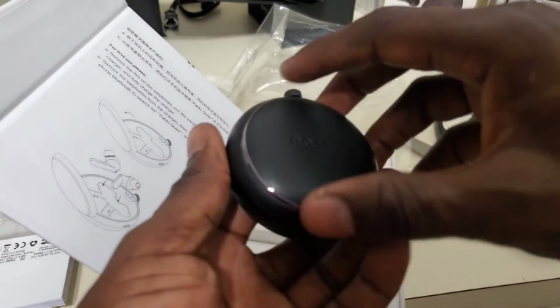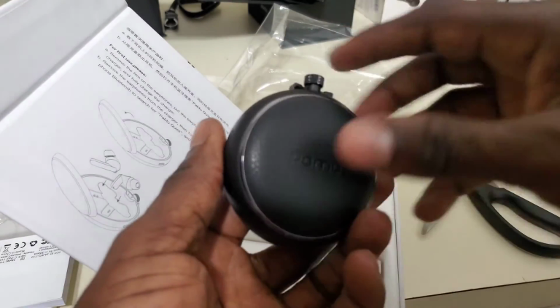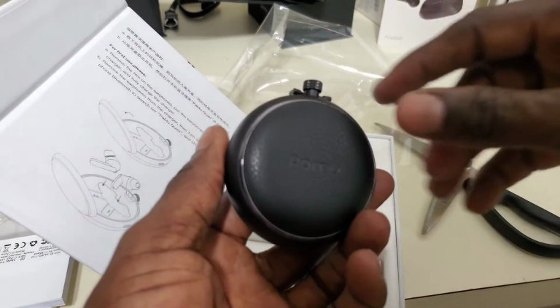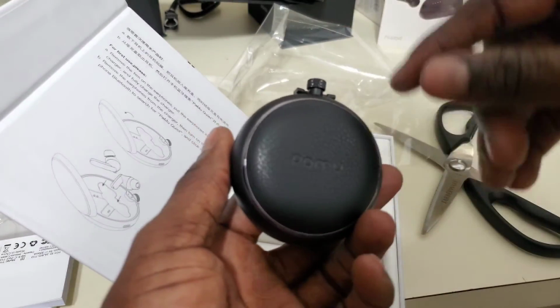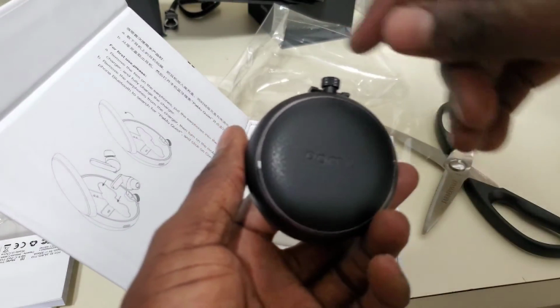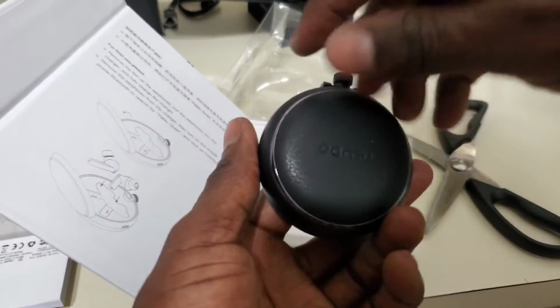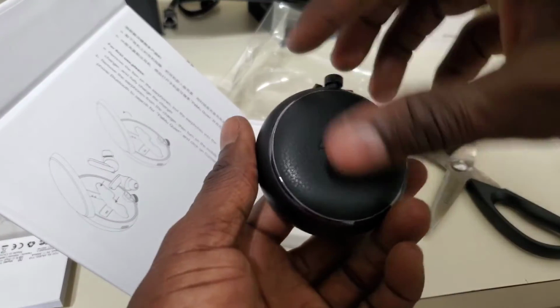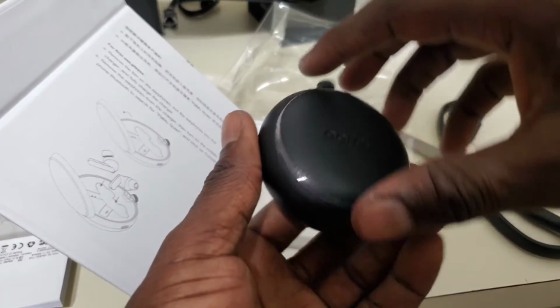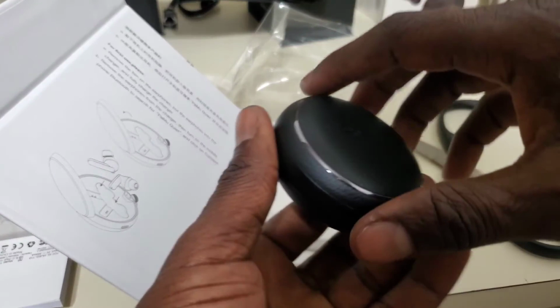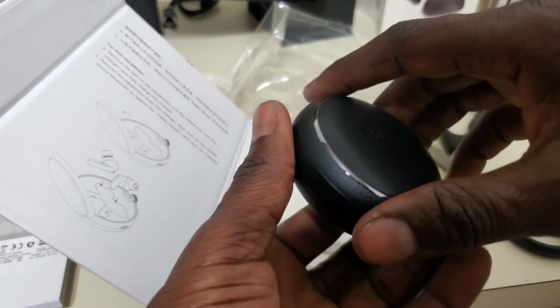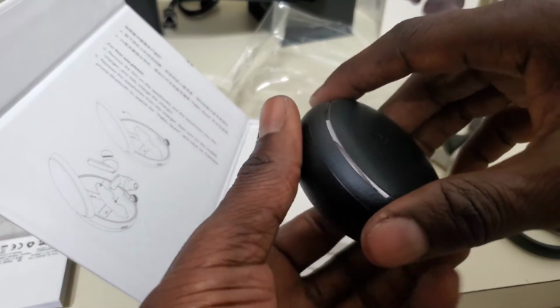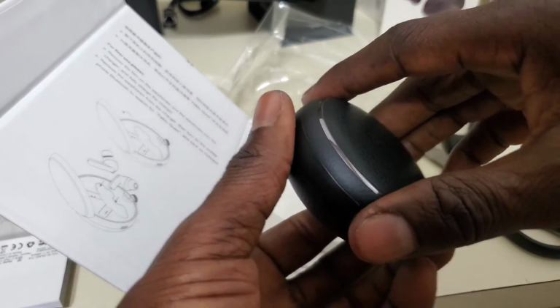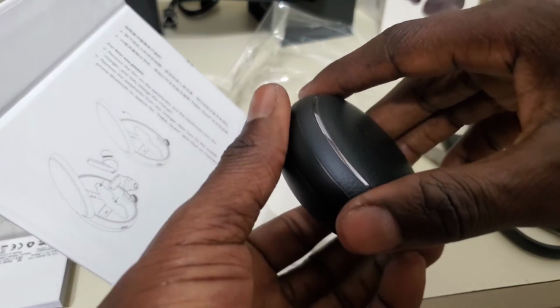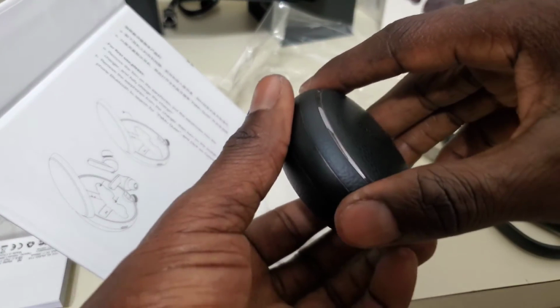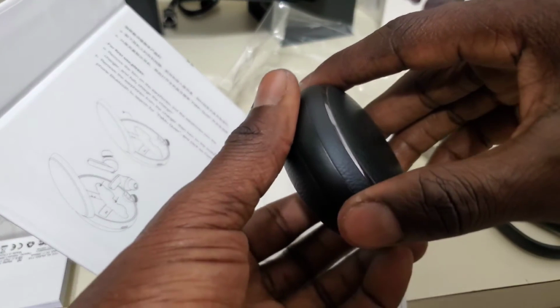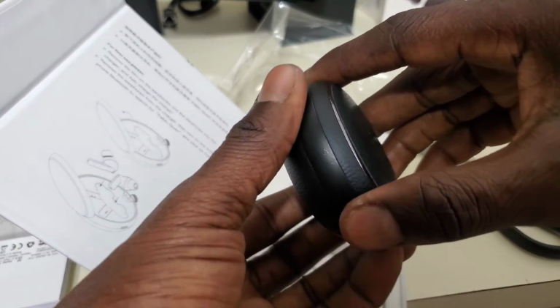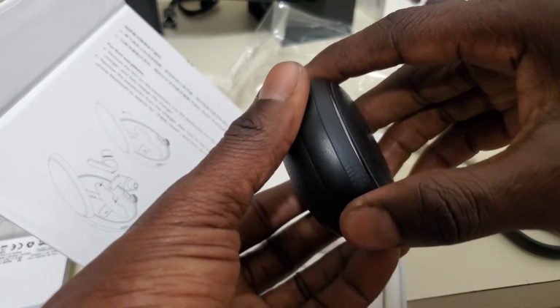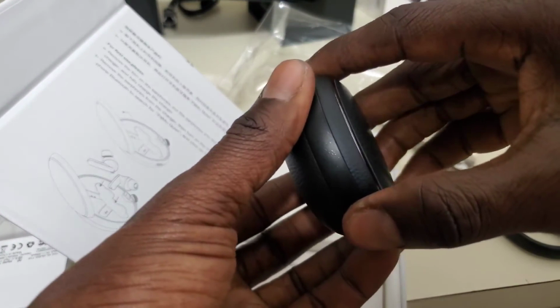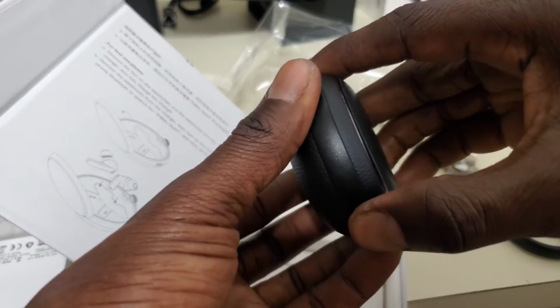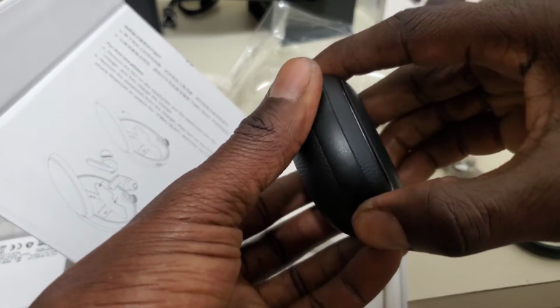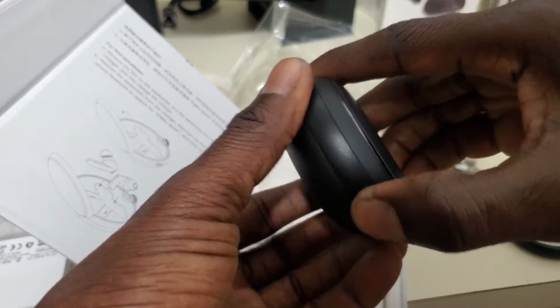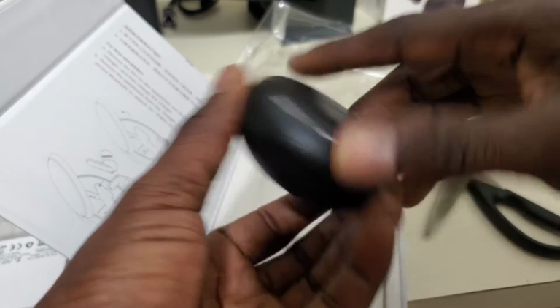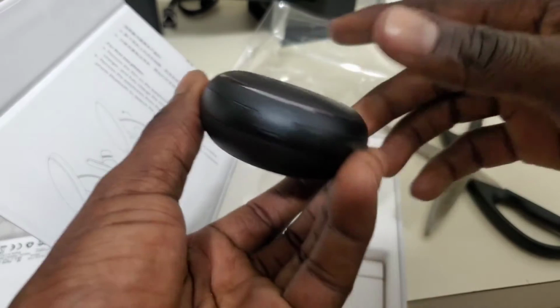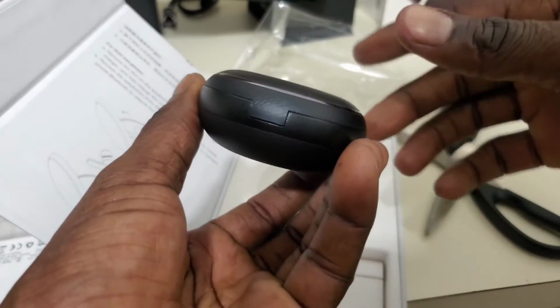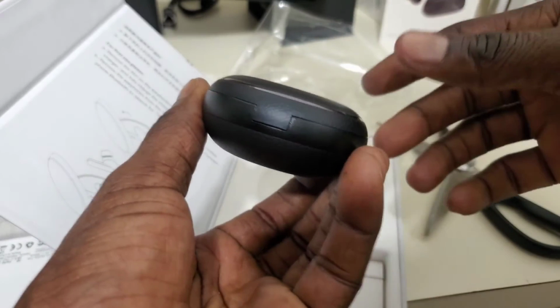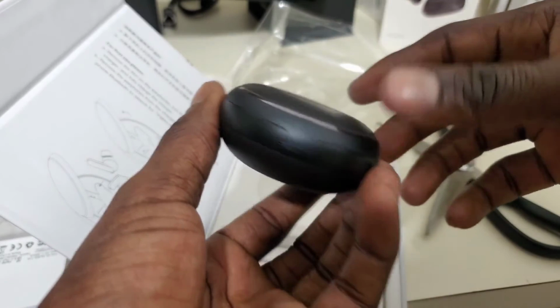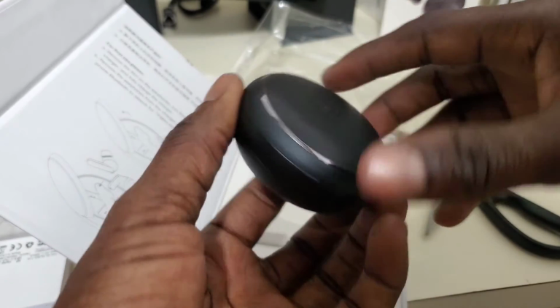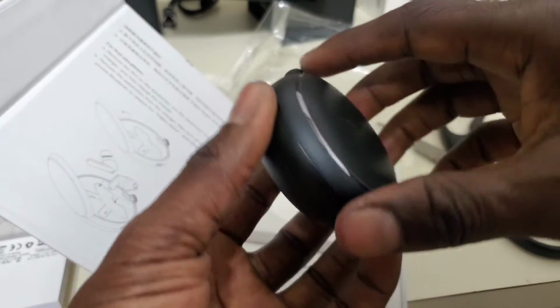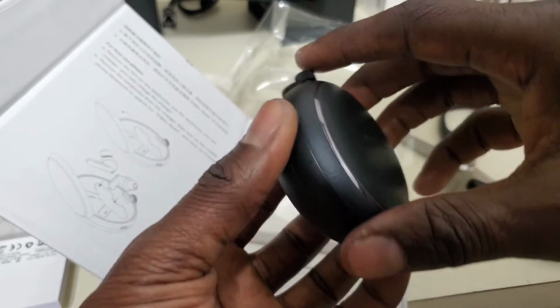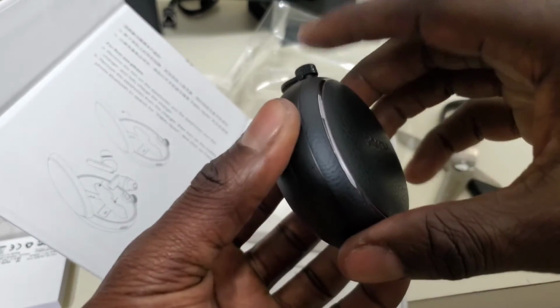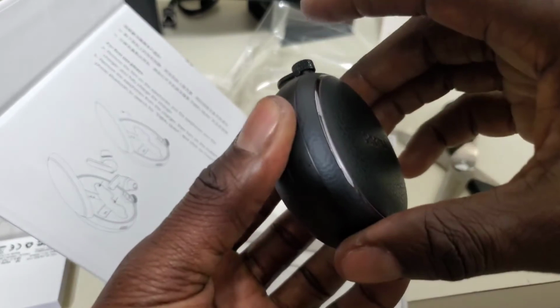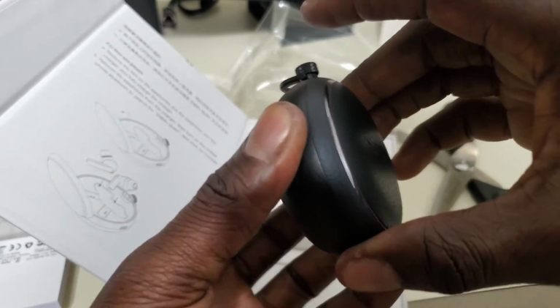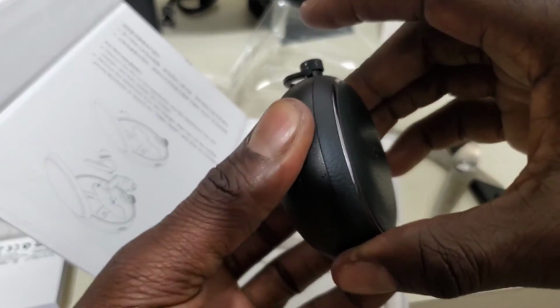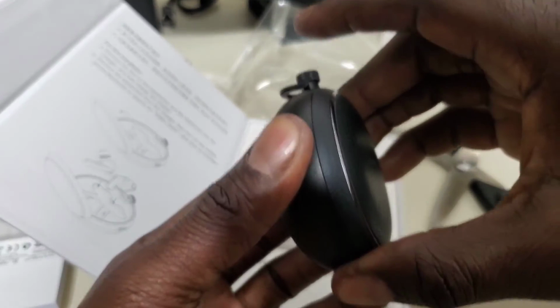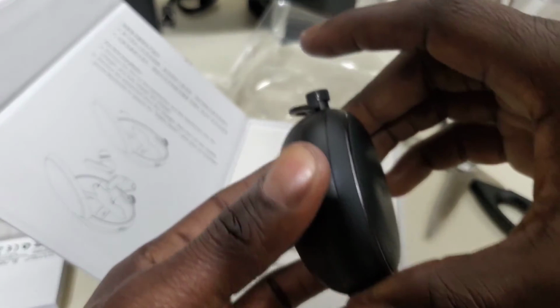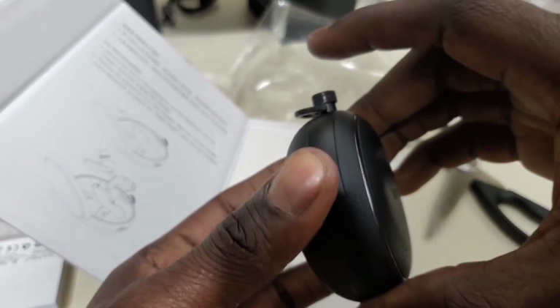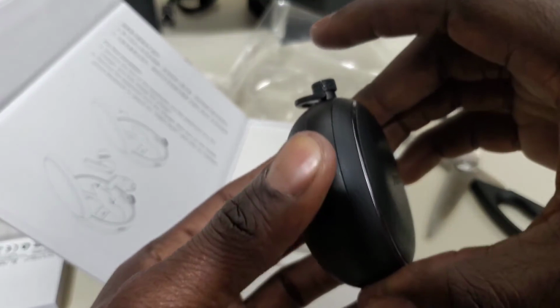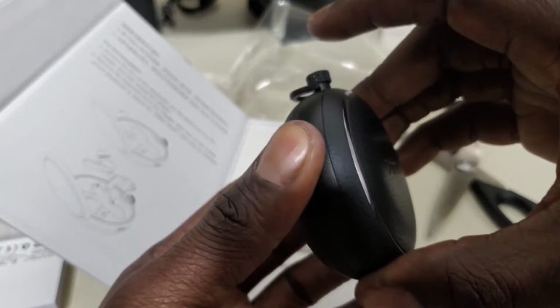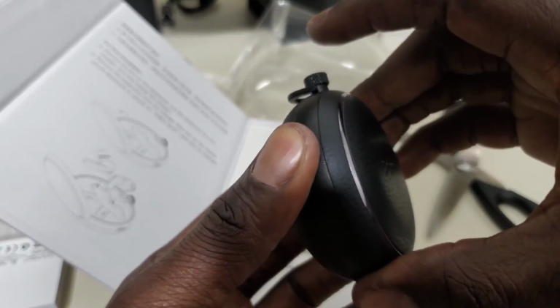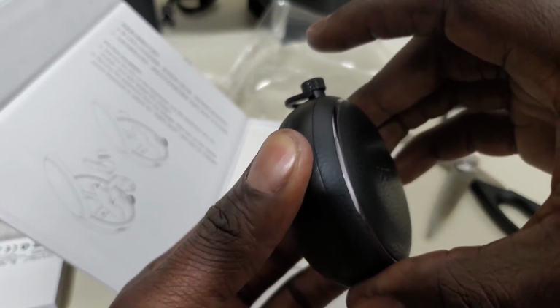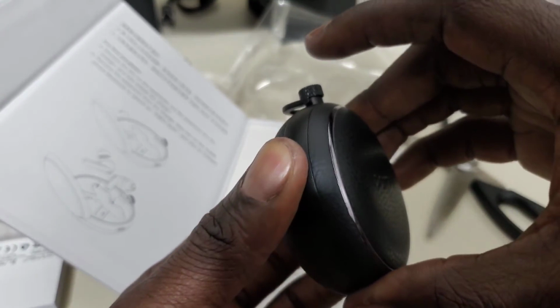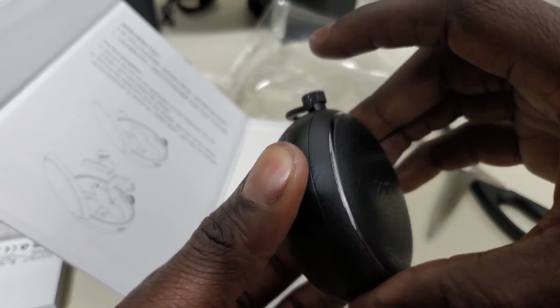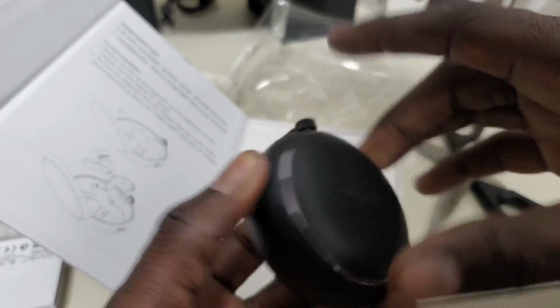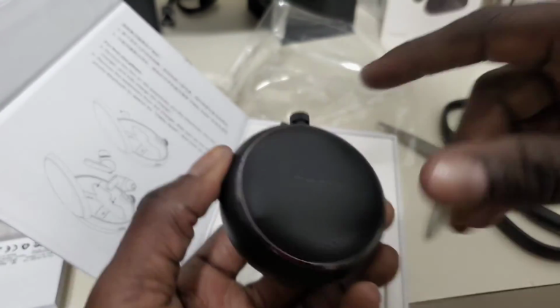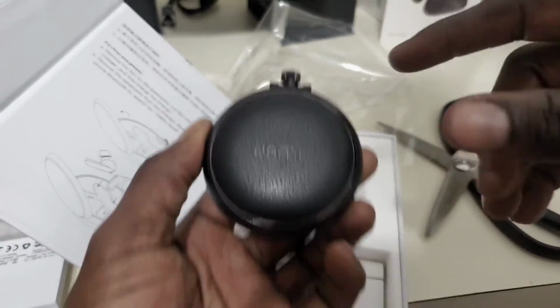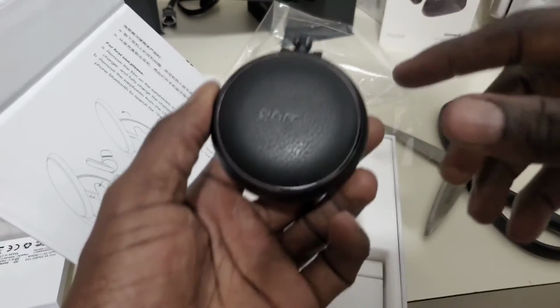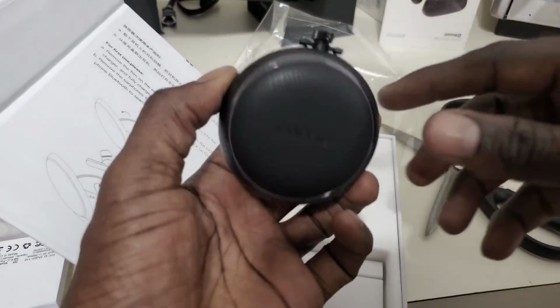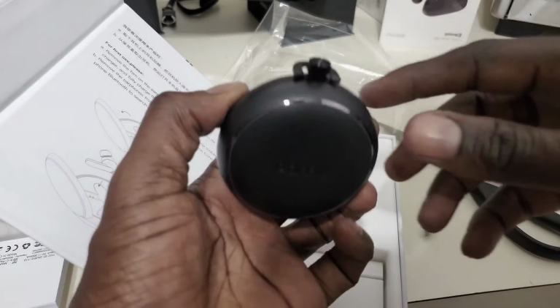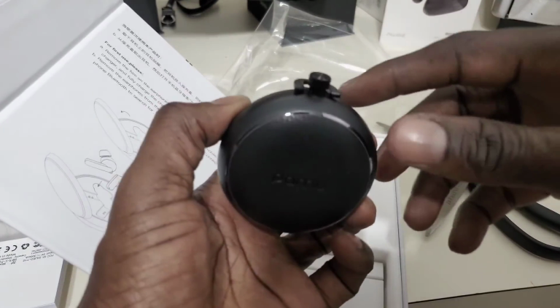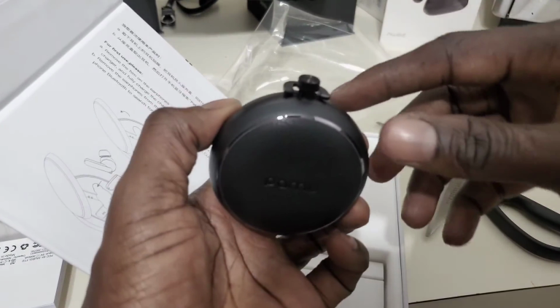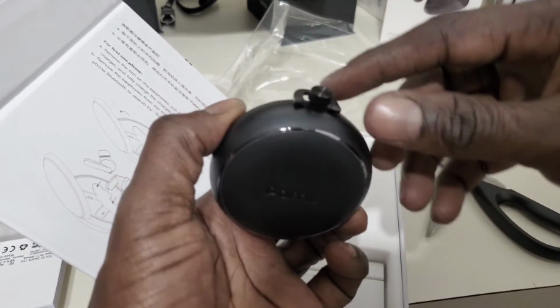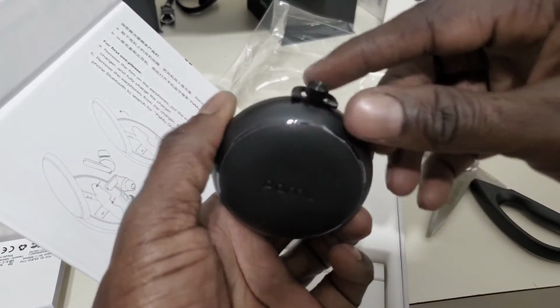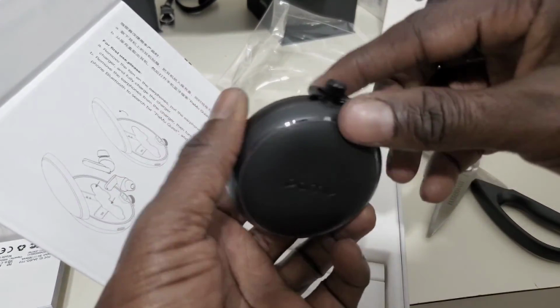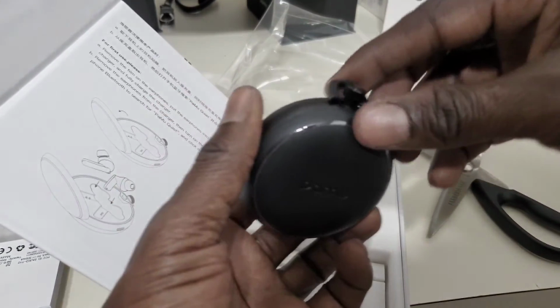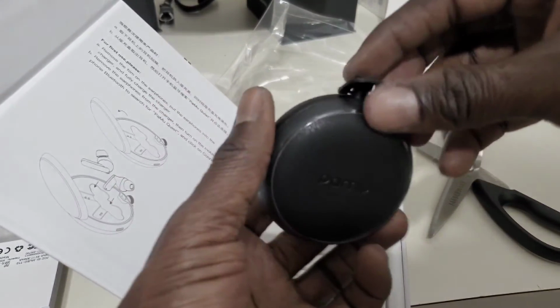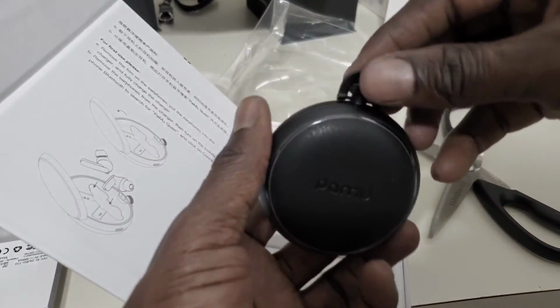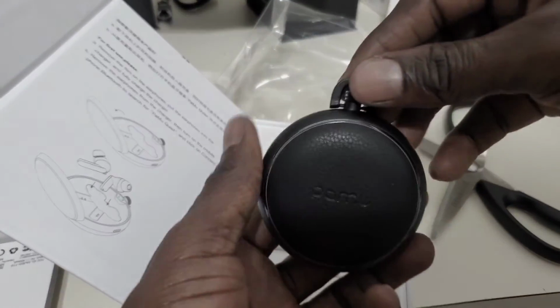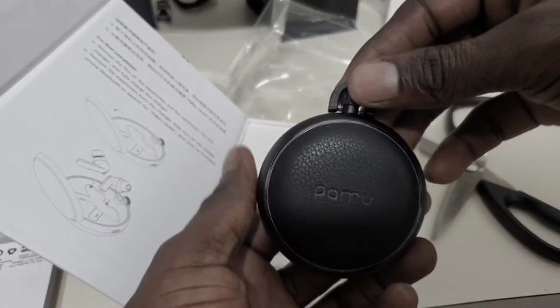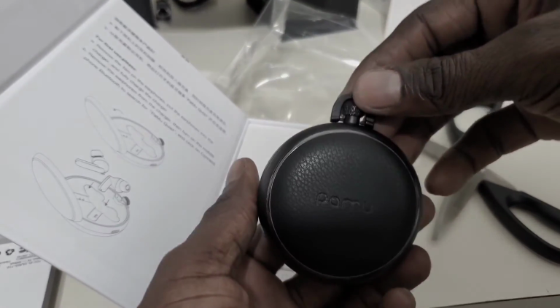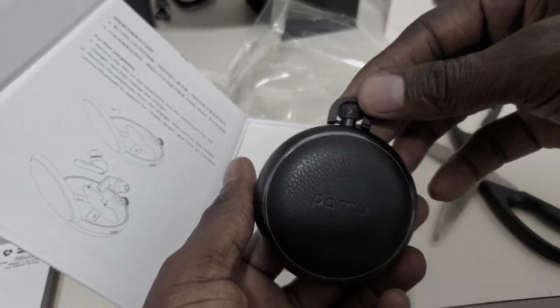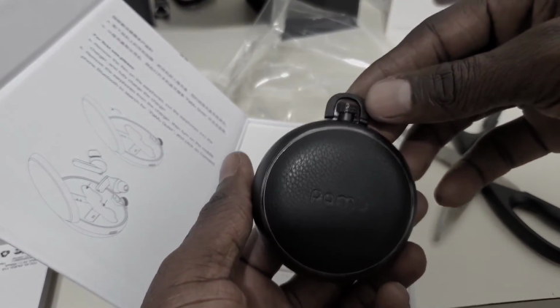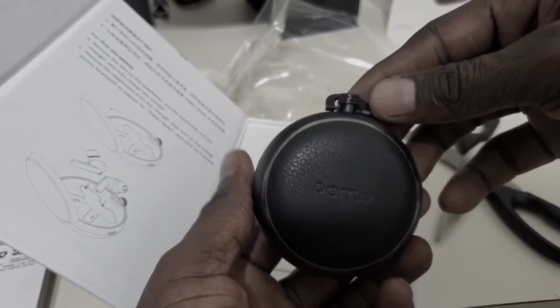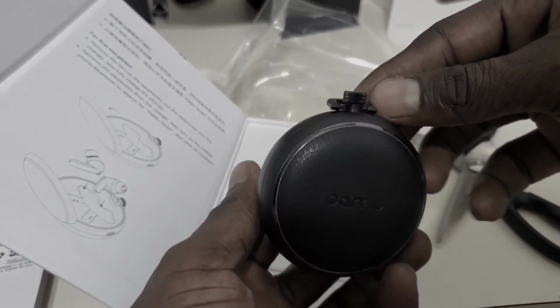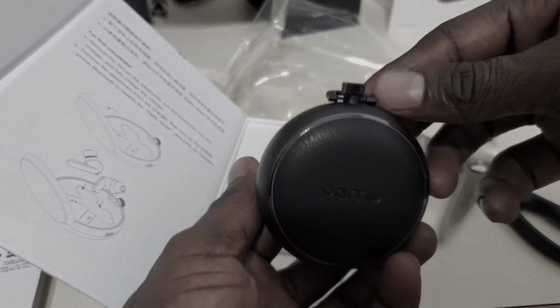It looks like one of those things where you put water or alcohol inside. Probably called a flask. Yes — it looks almost like a flask.